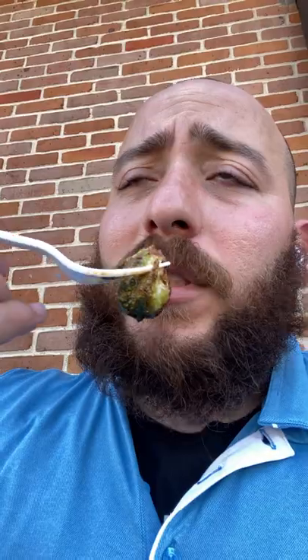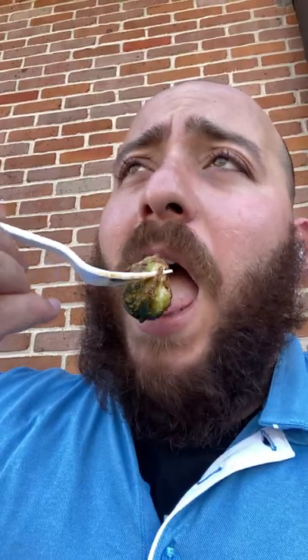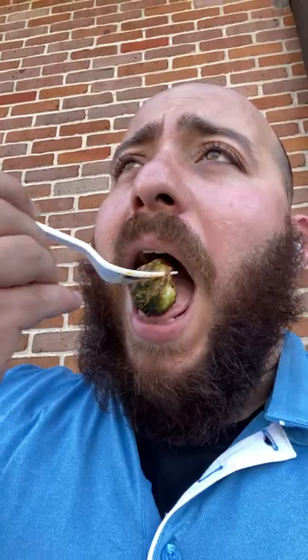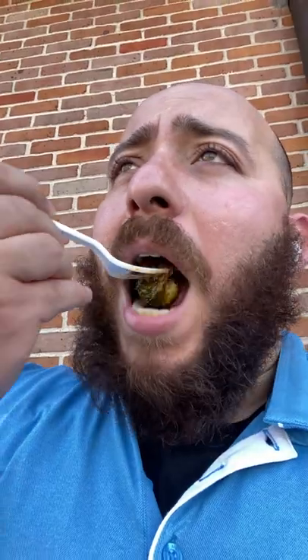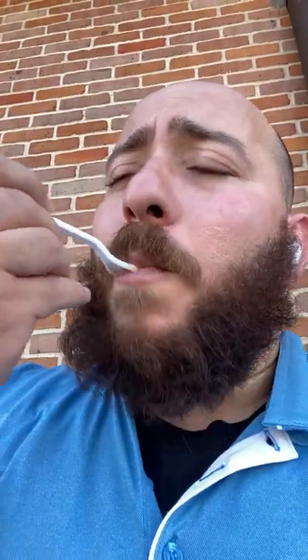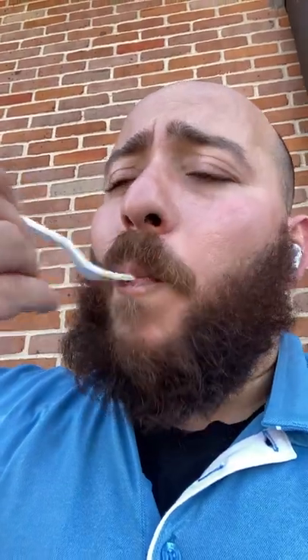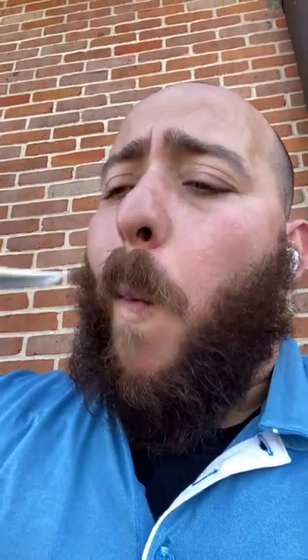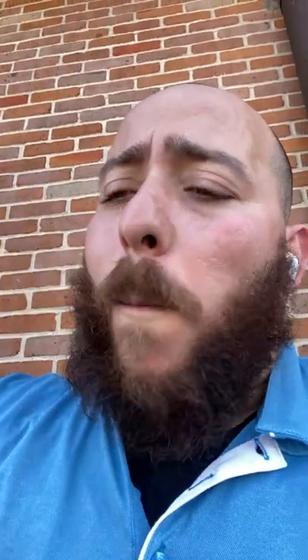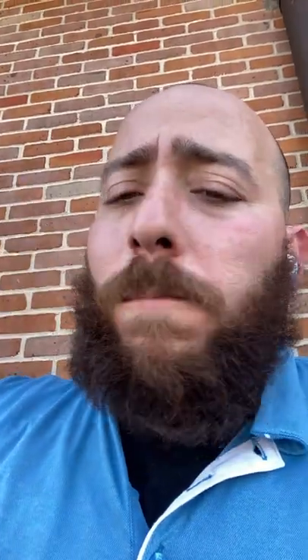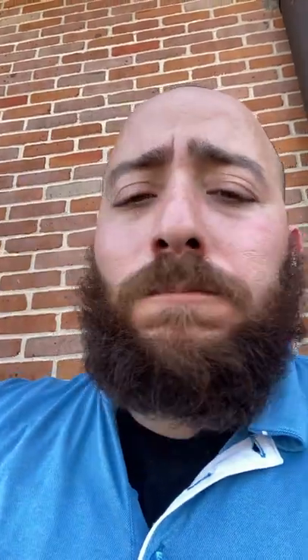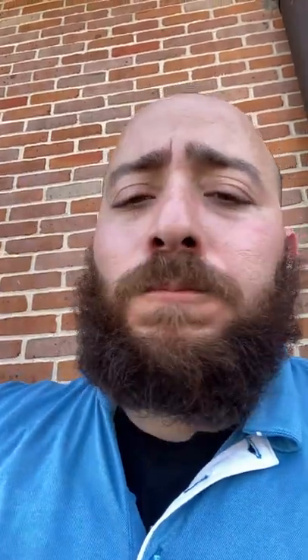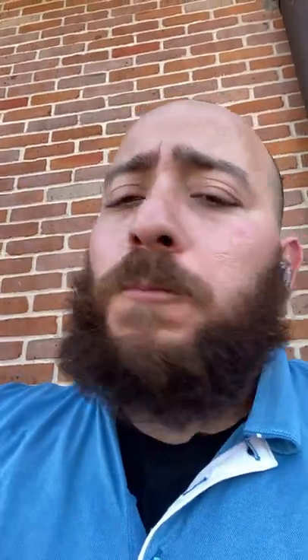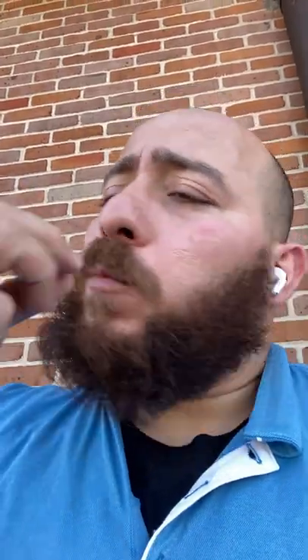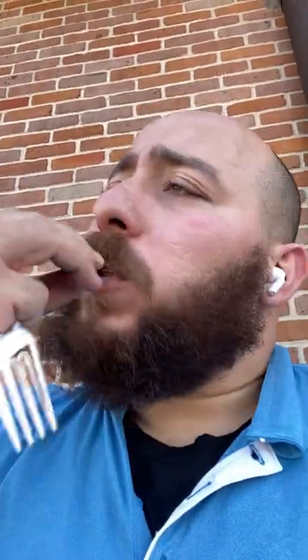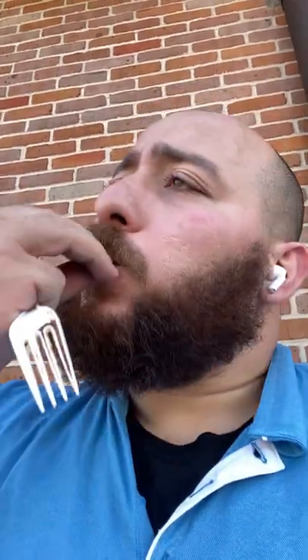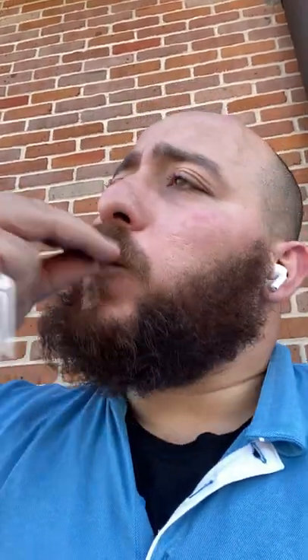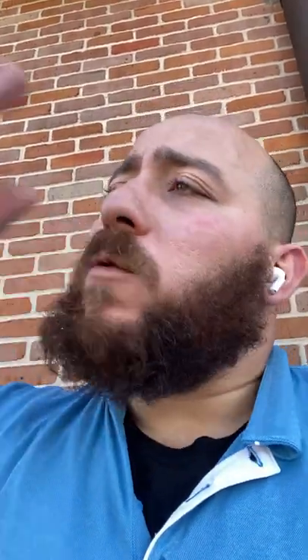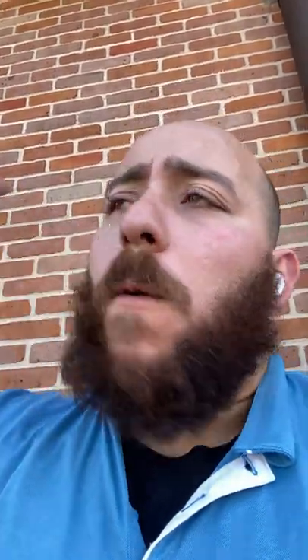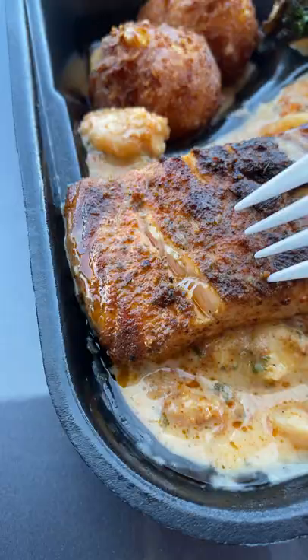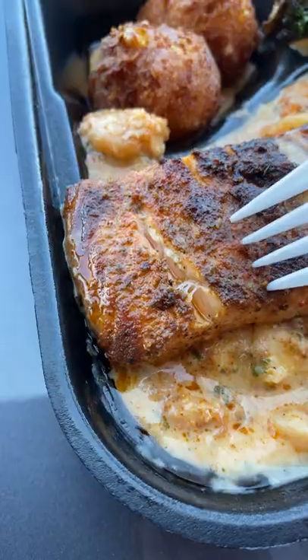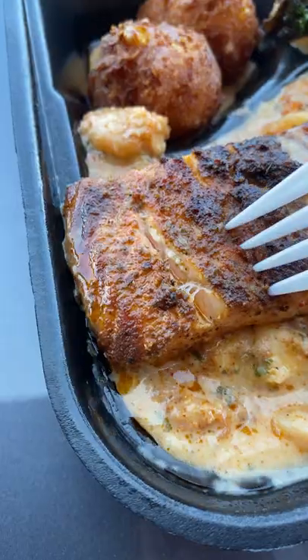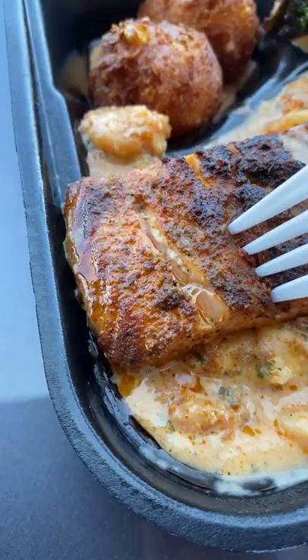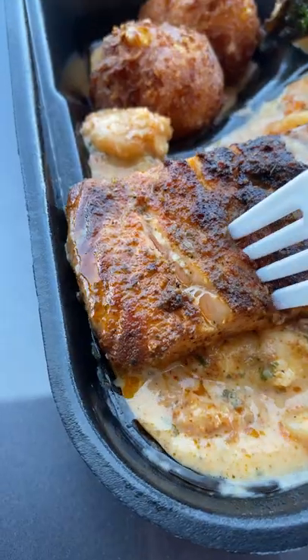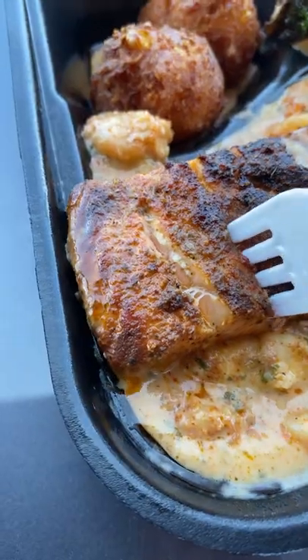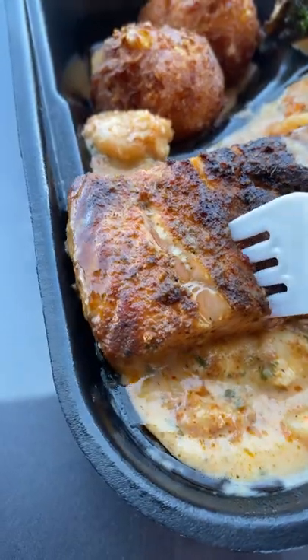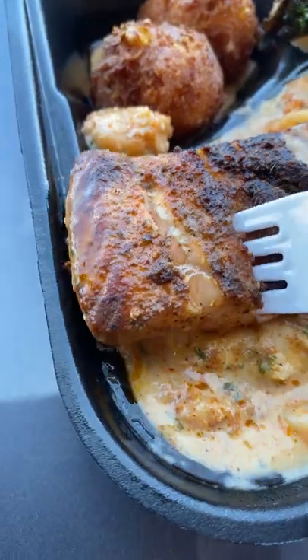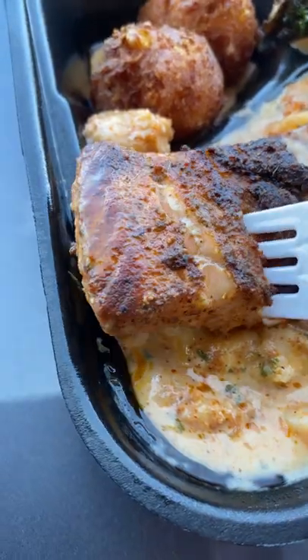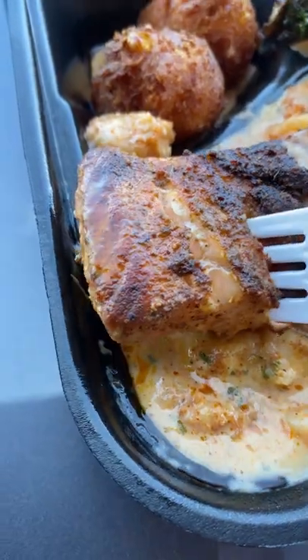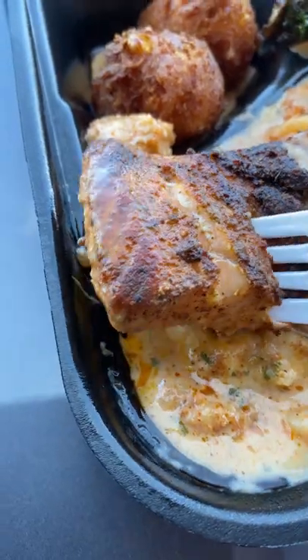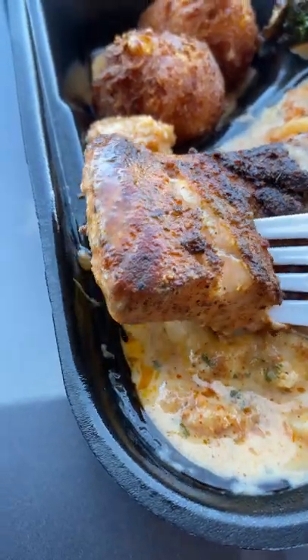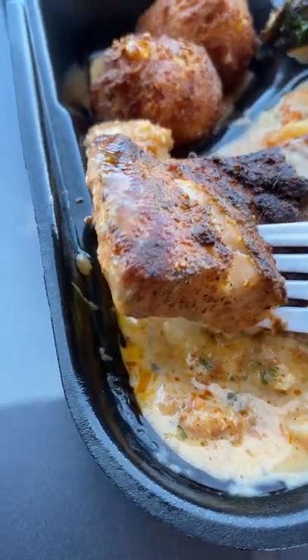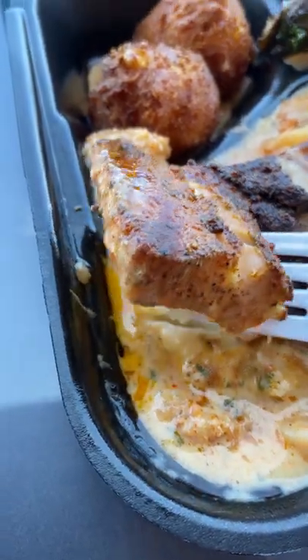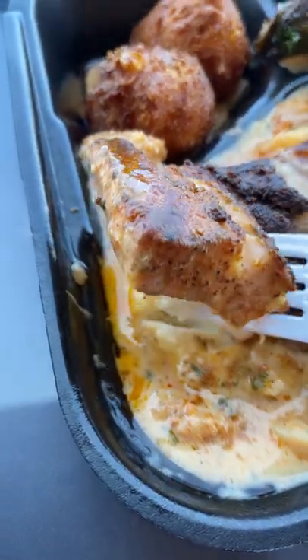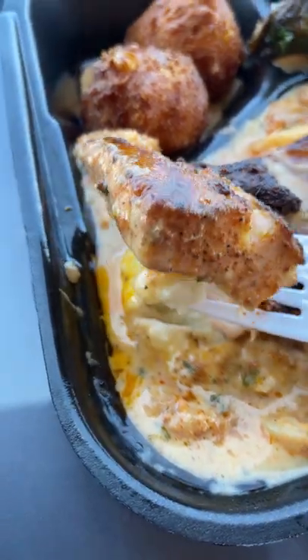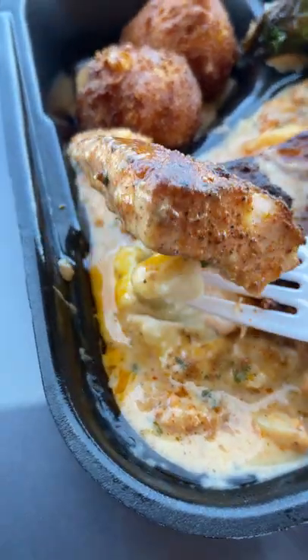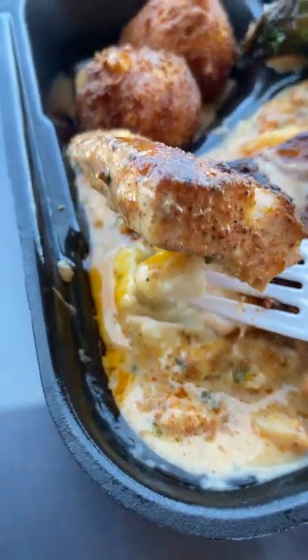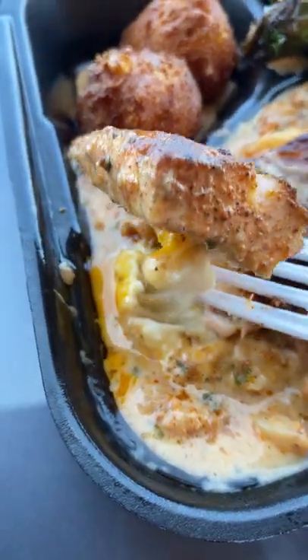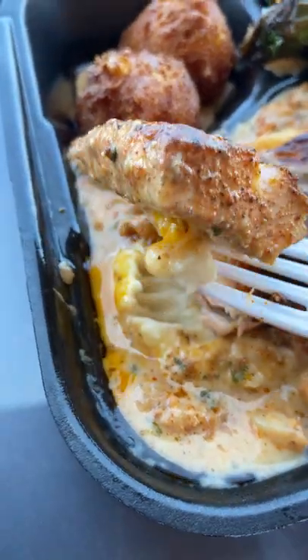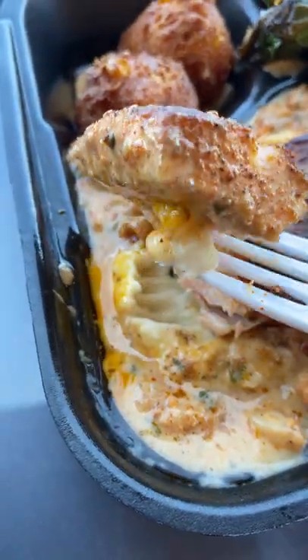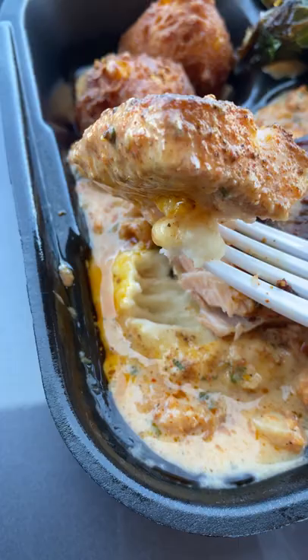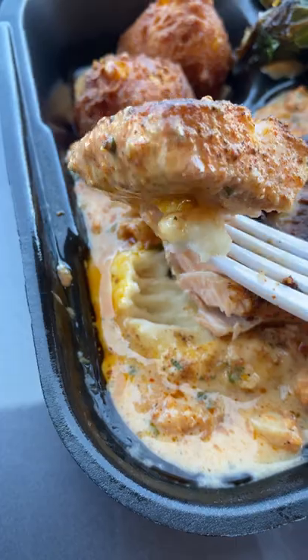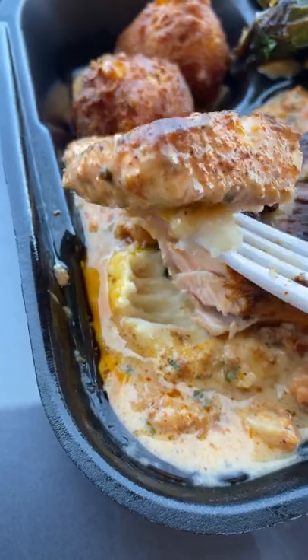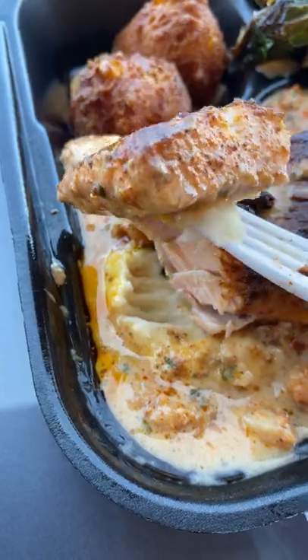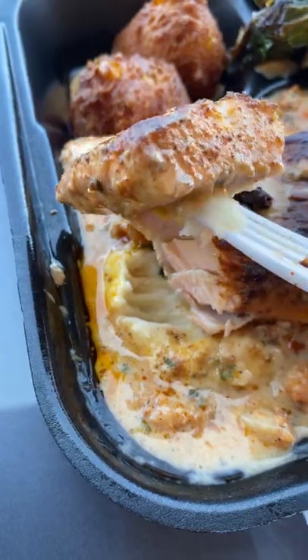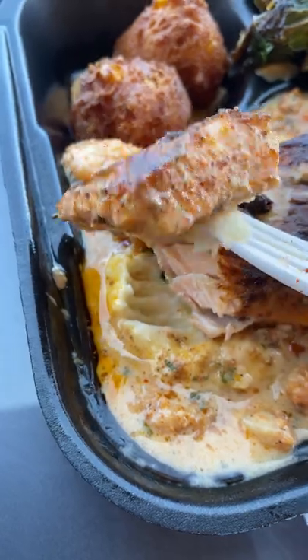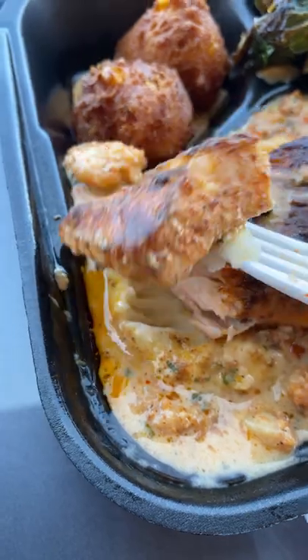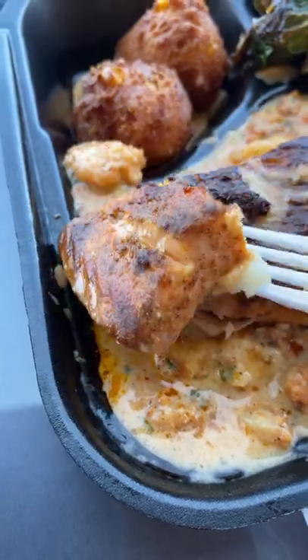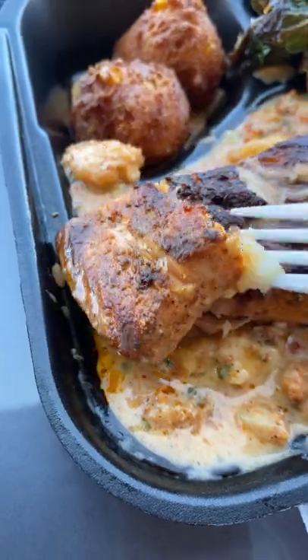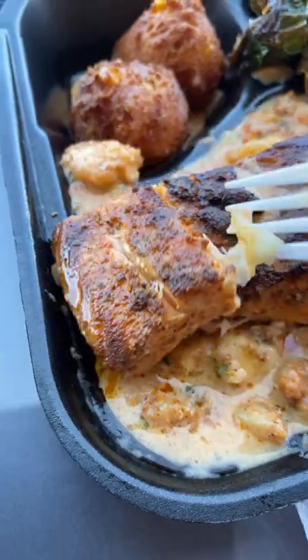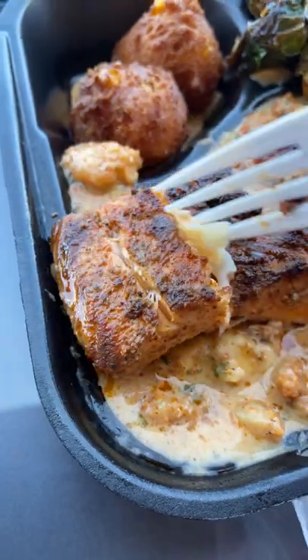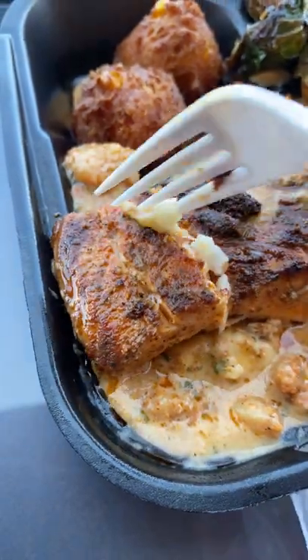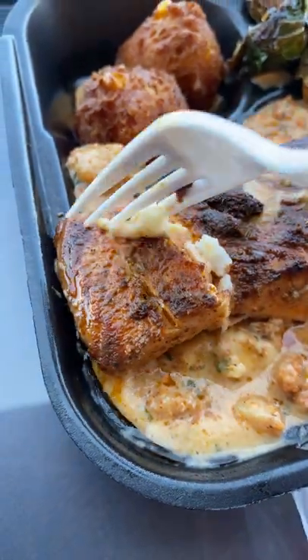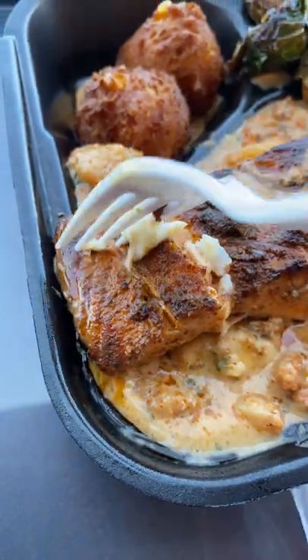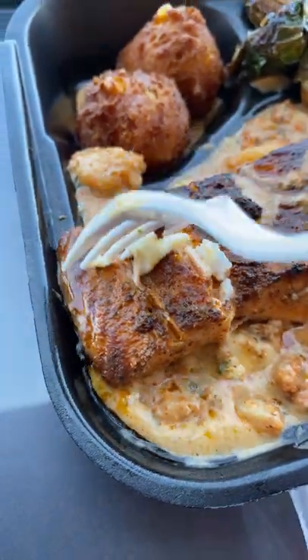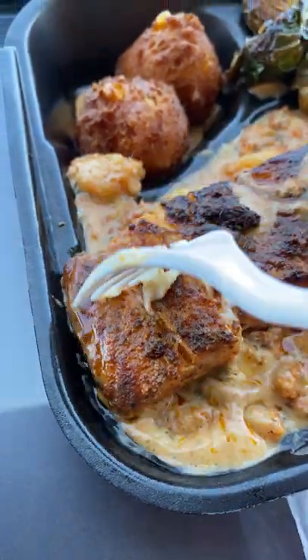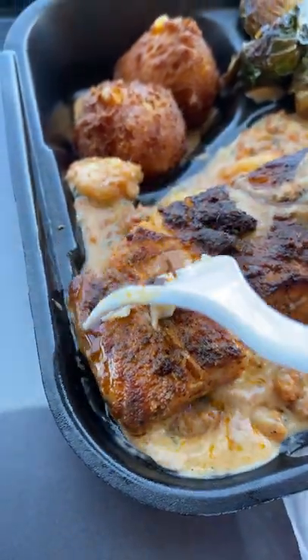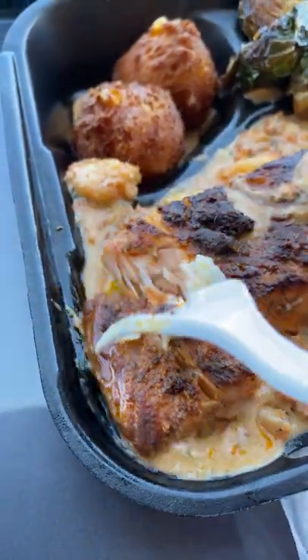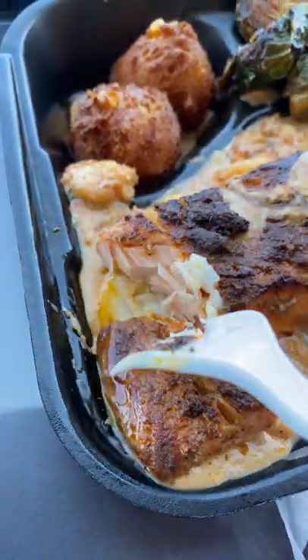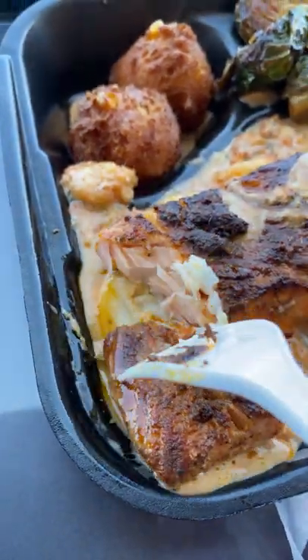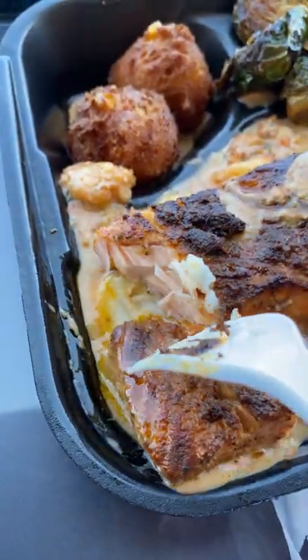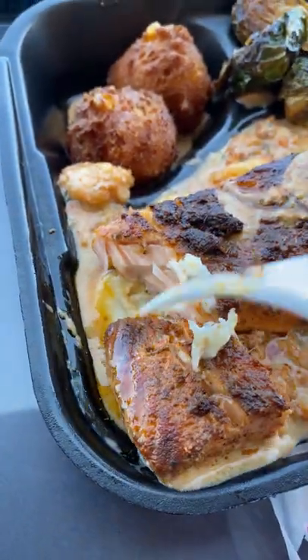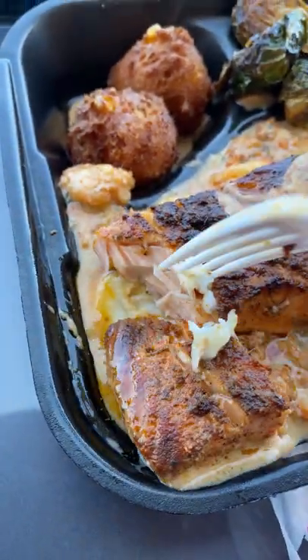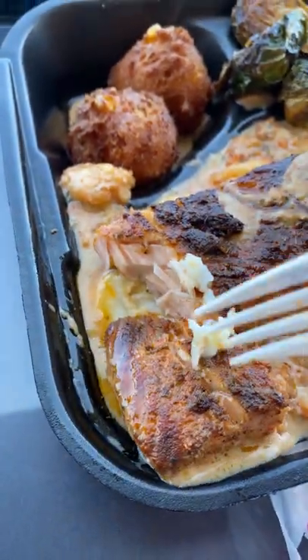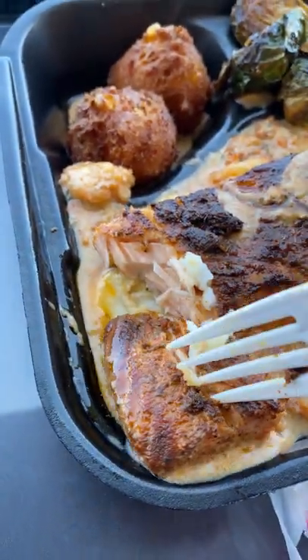But the most magnificent part of this meal was that salmon. Look at how tender it was. Lord have mercy.